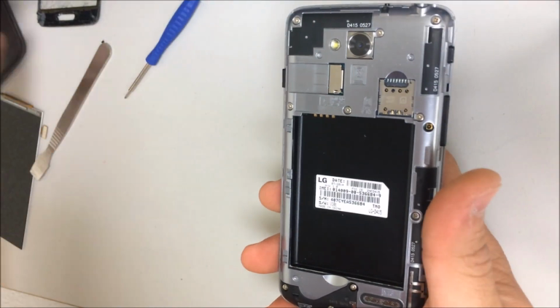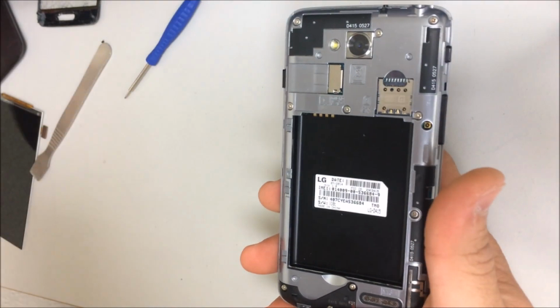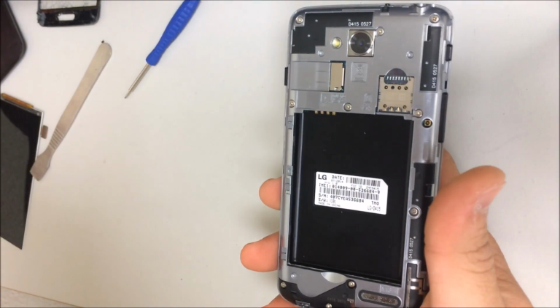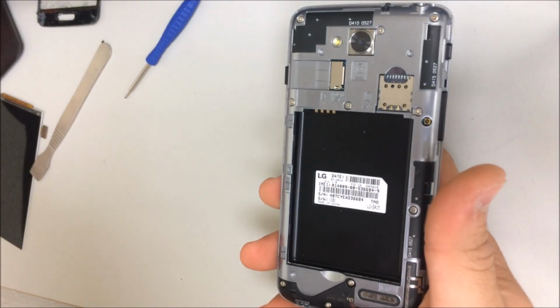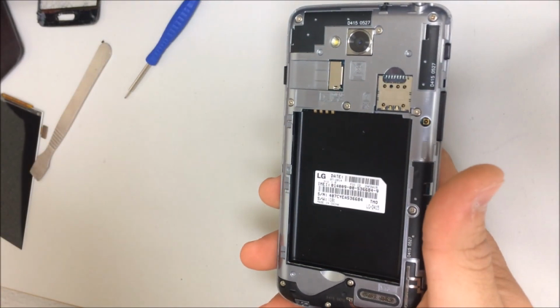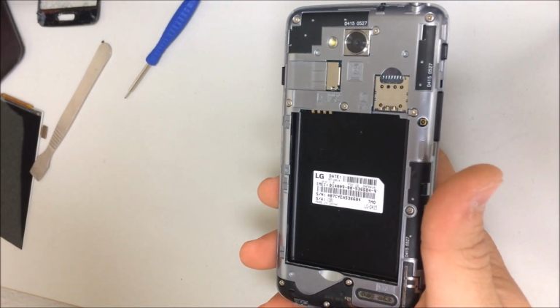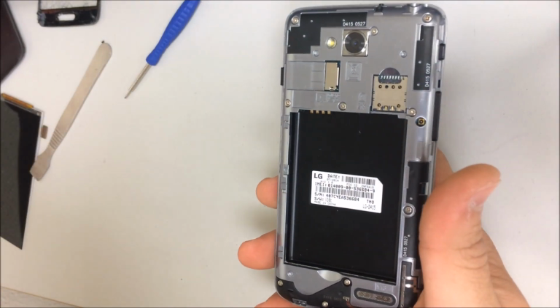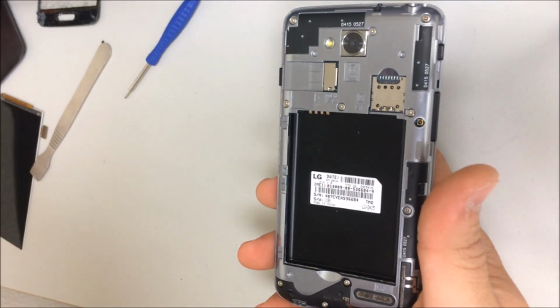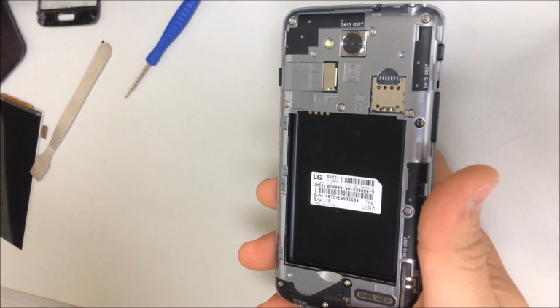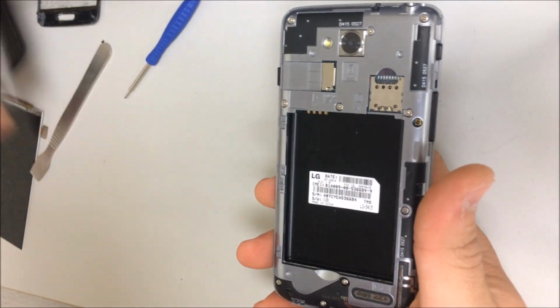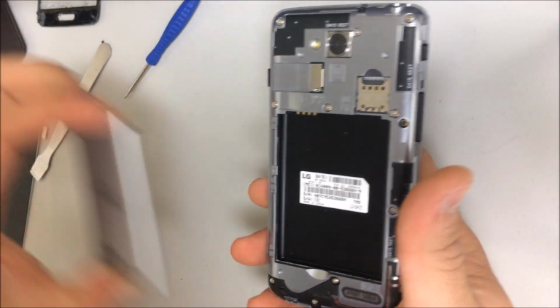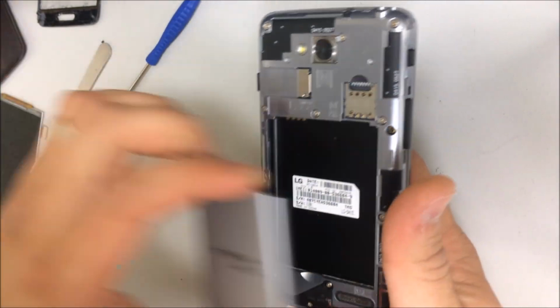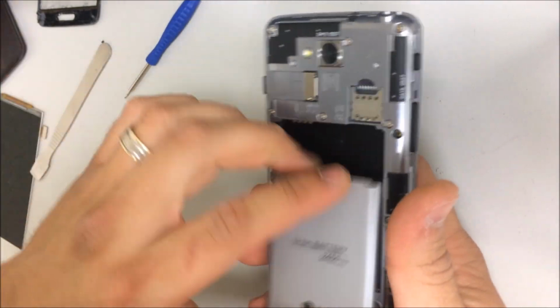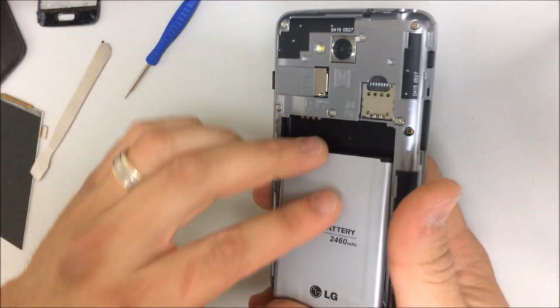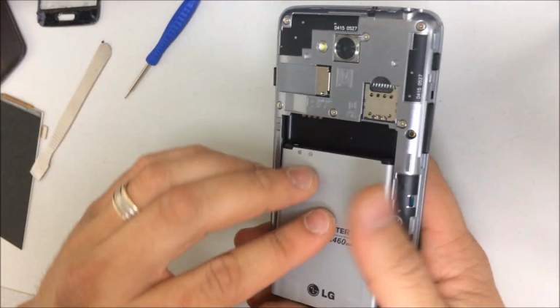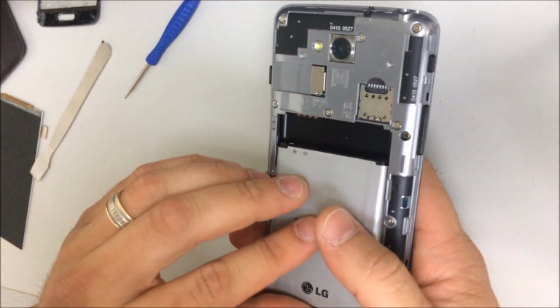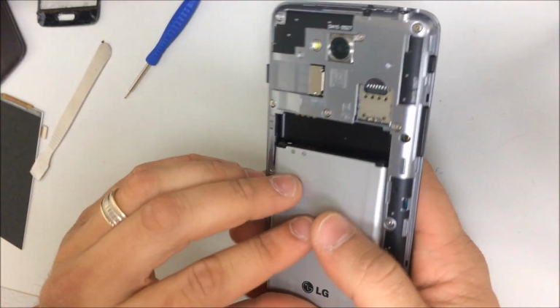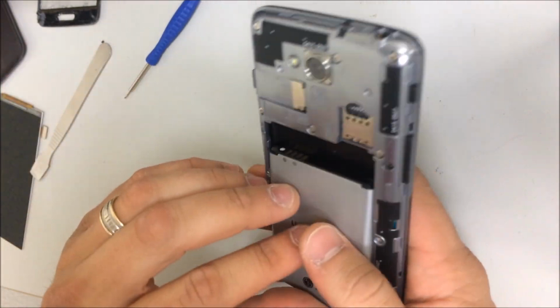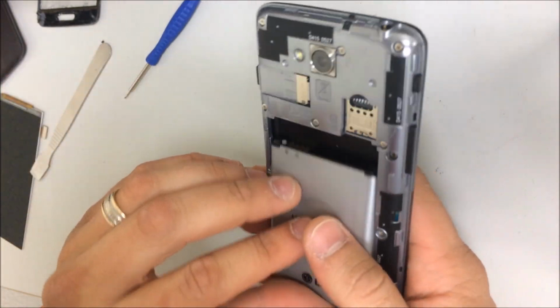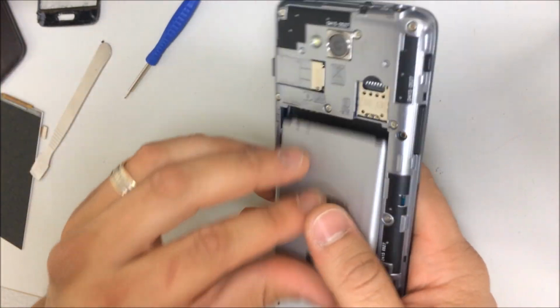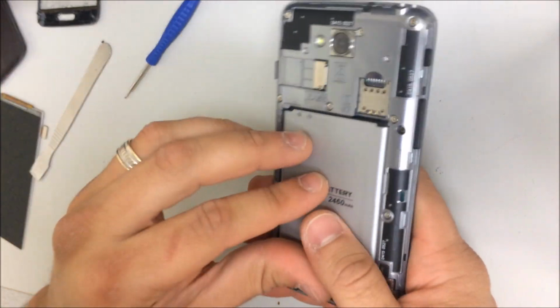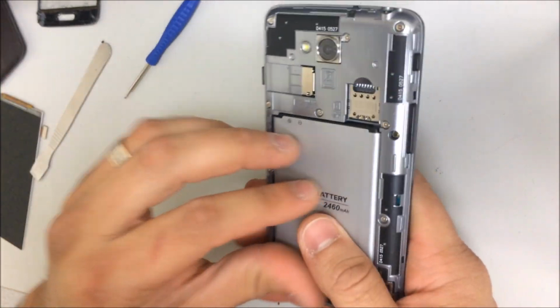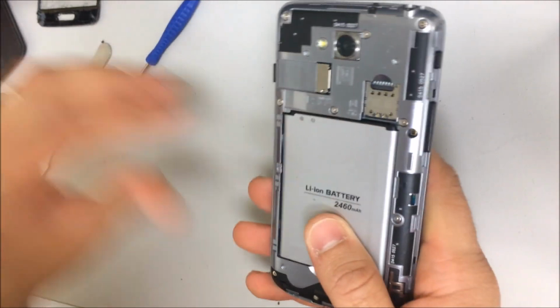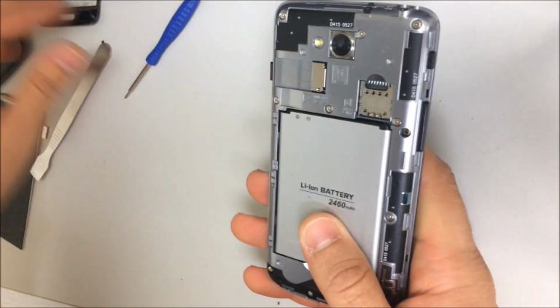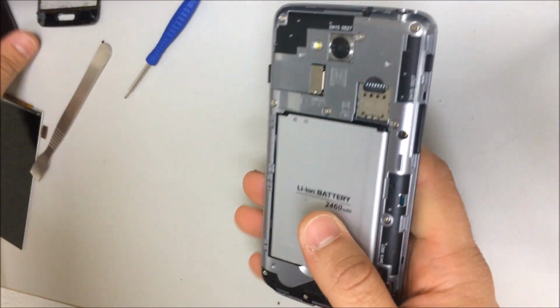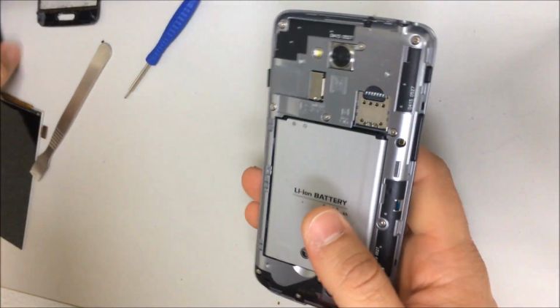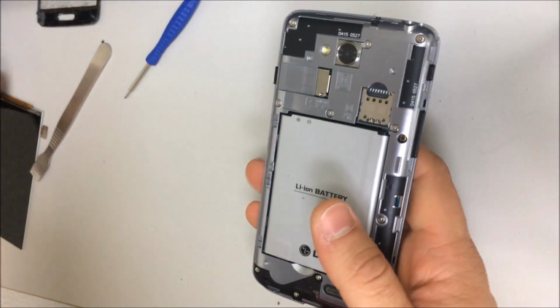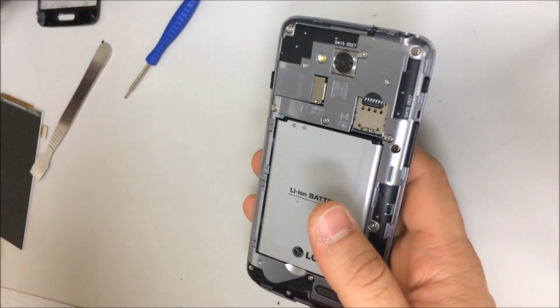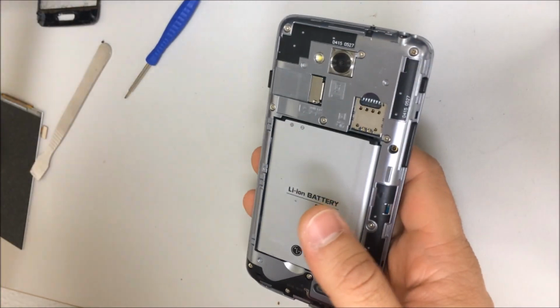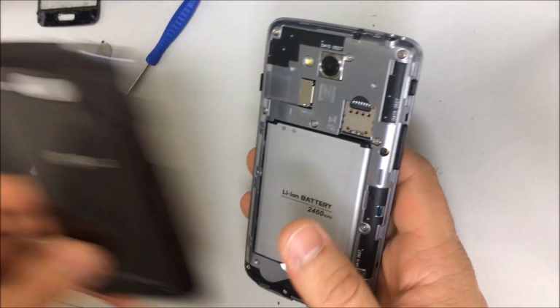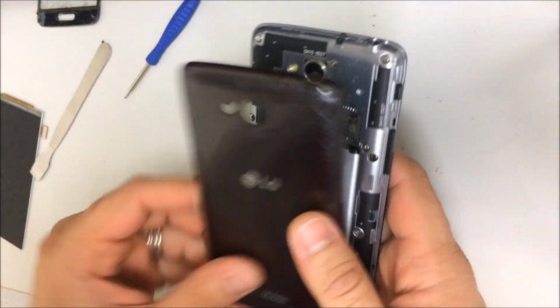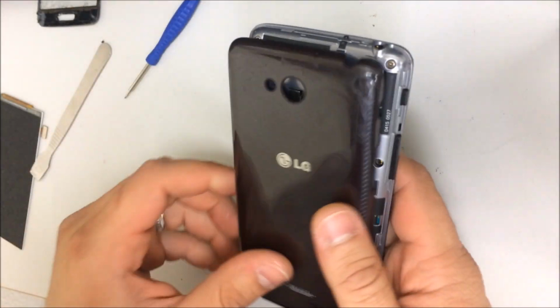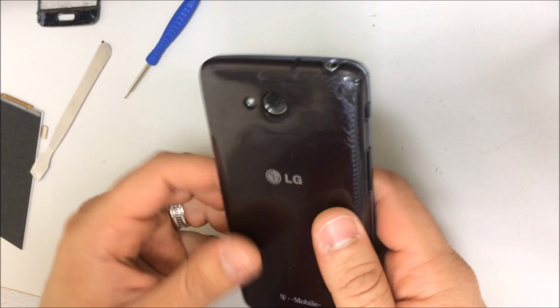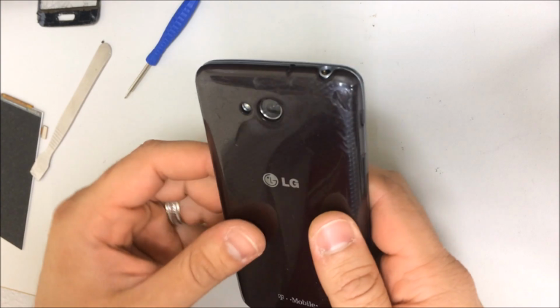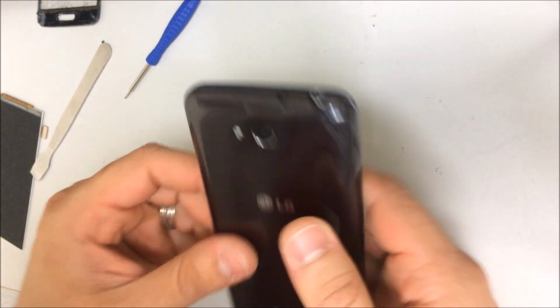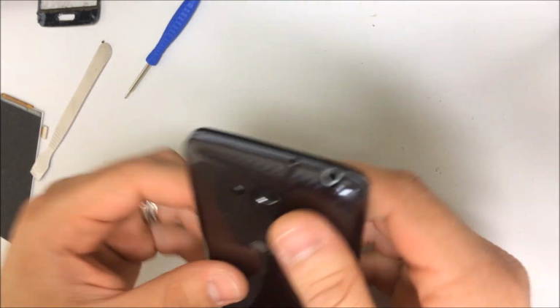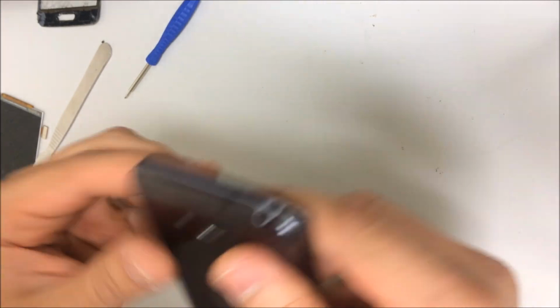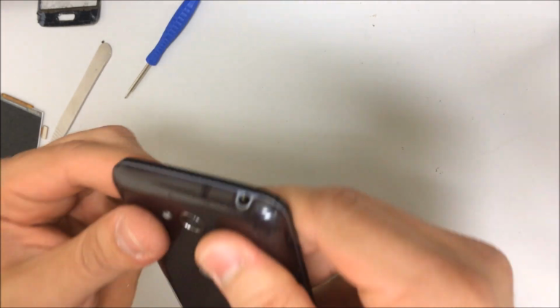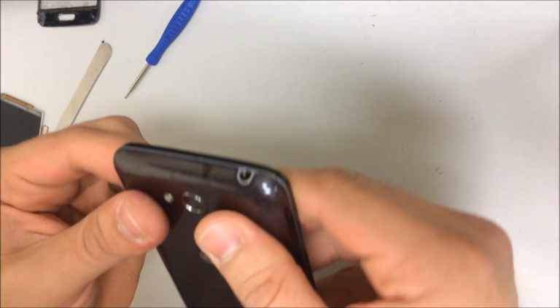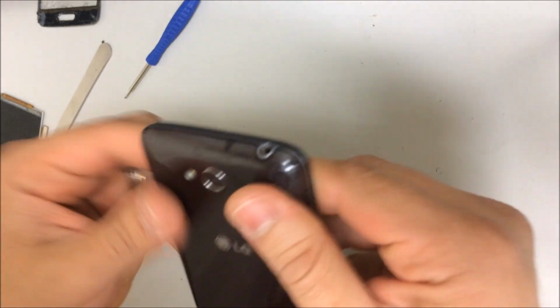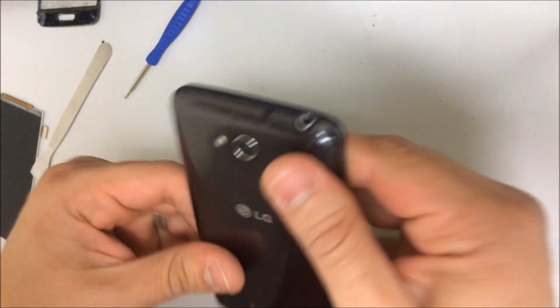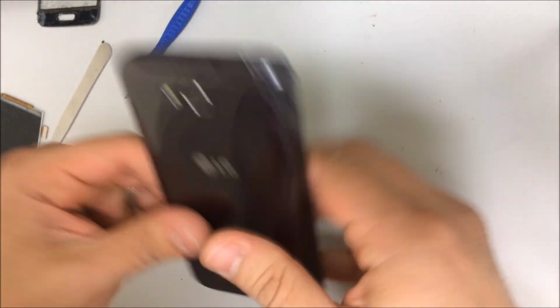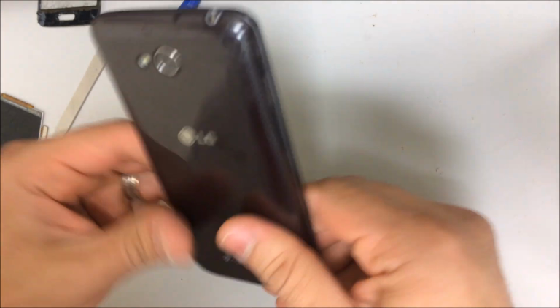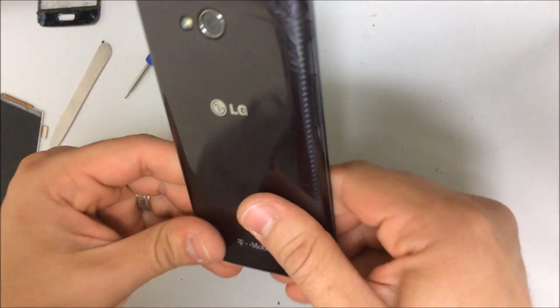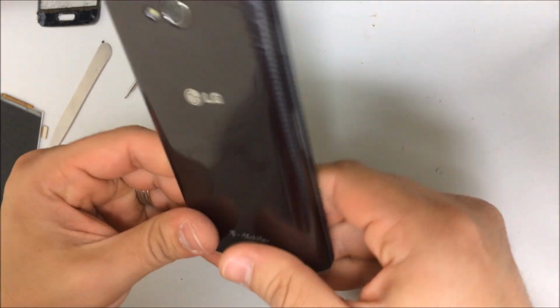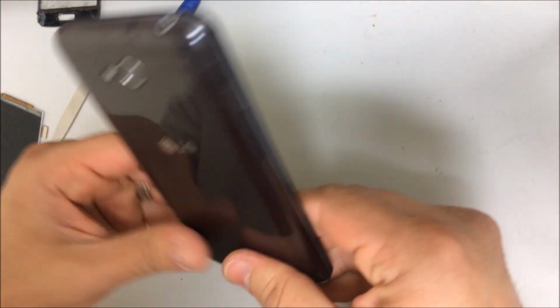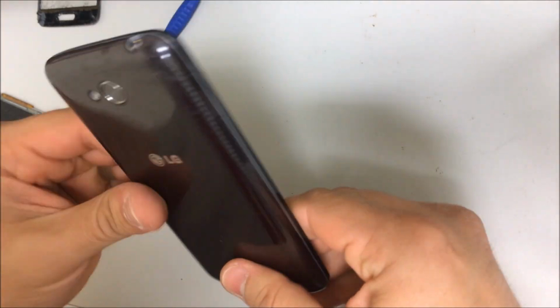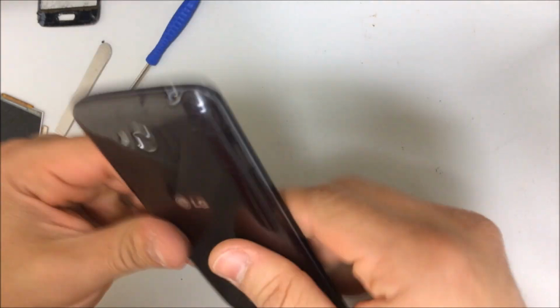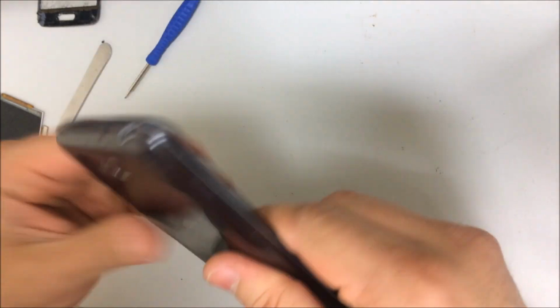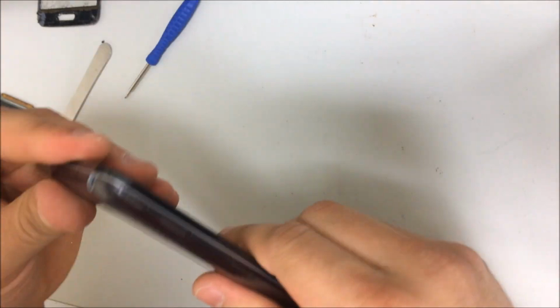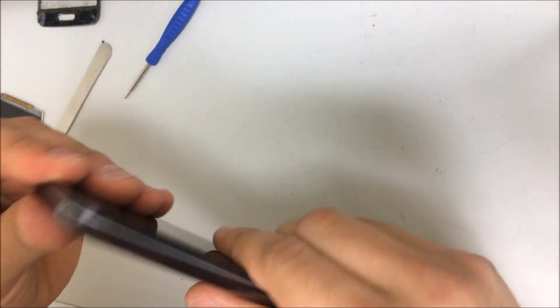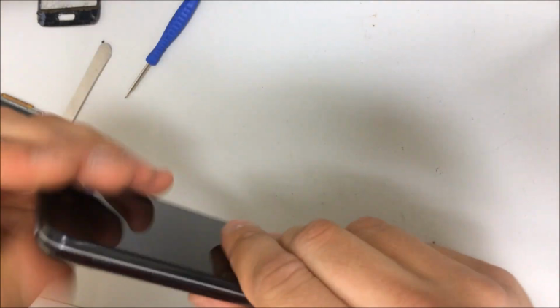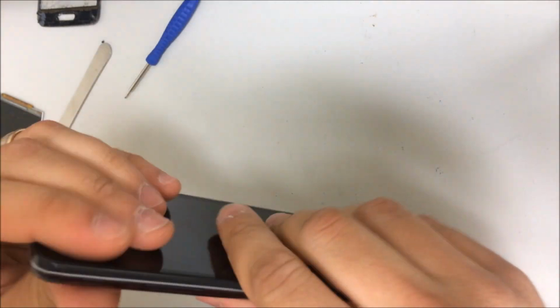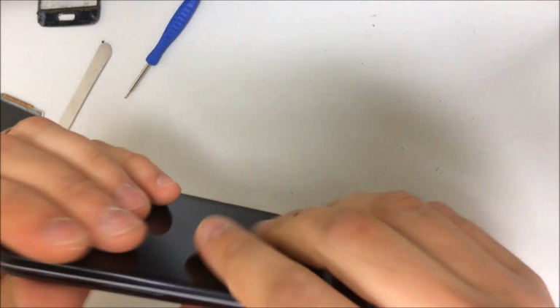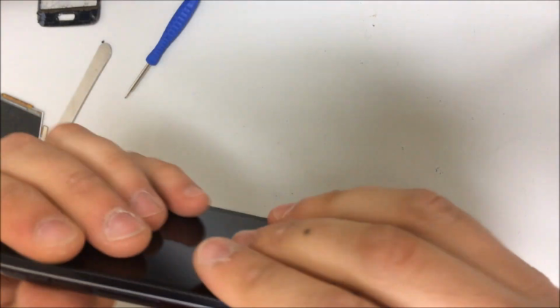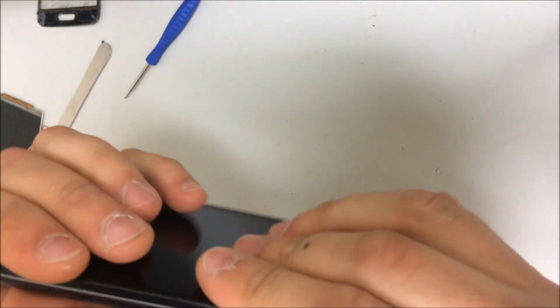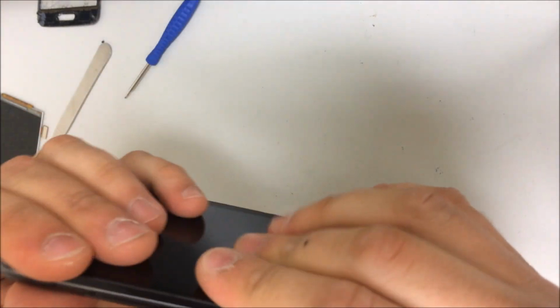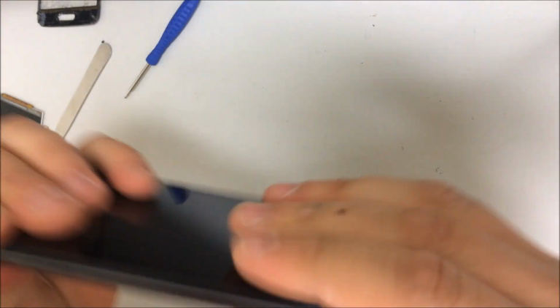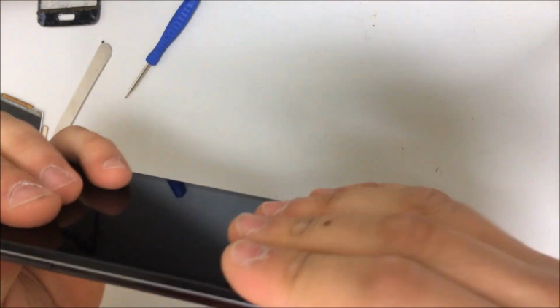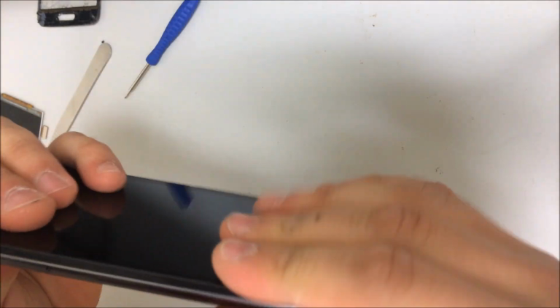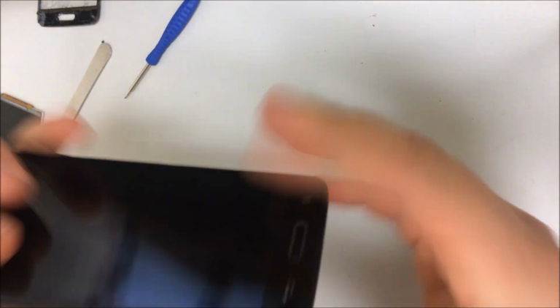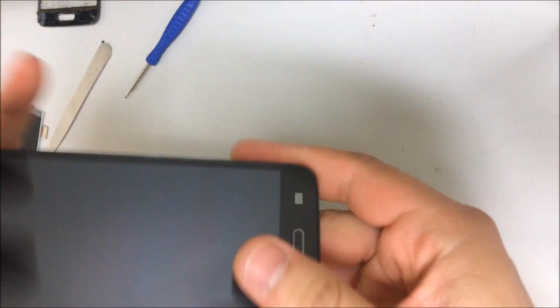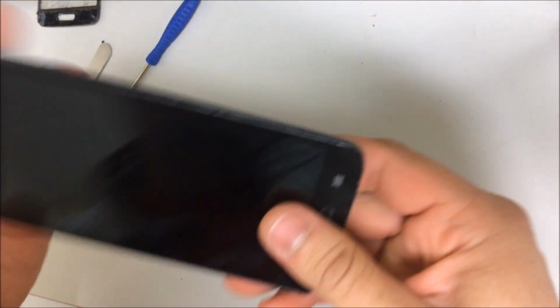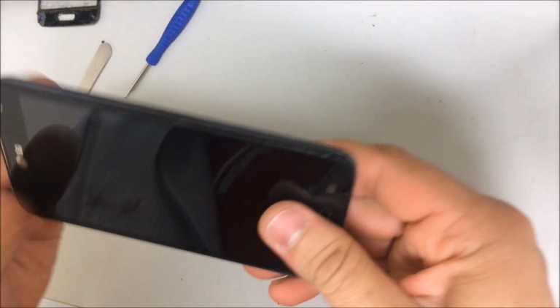Once you have all the screws back in, just place the battery back on and turn the phone on so you can test it and make sure everything works good.